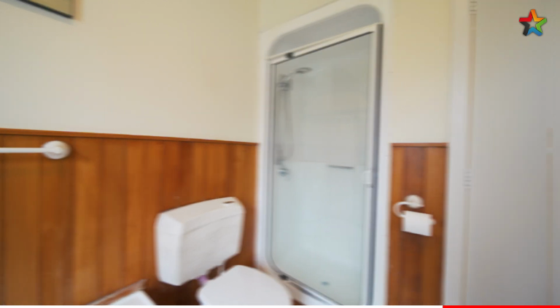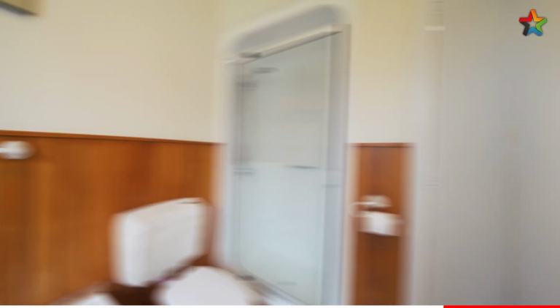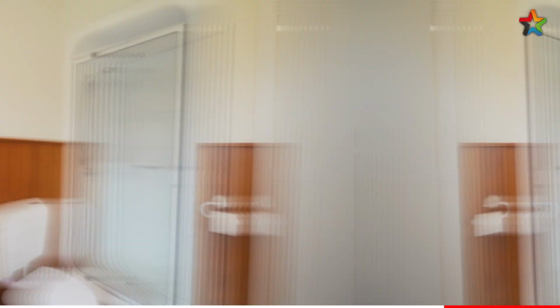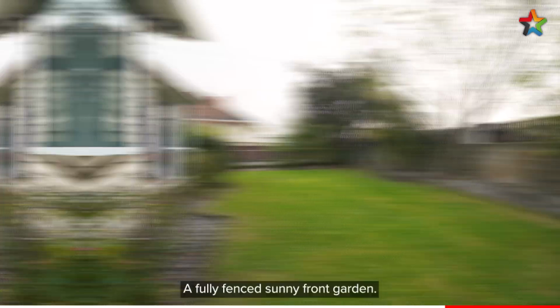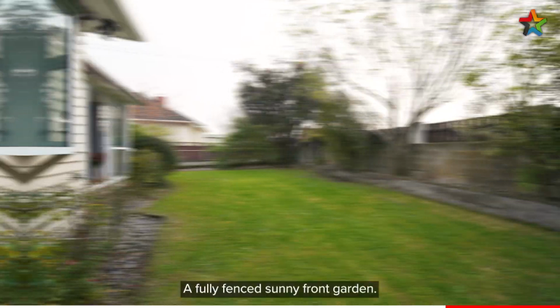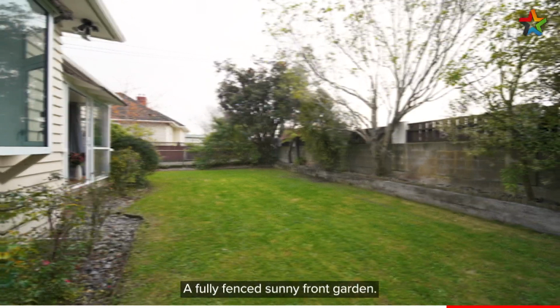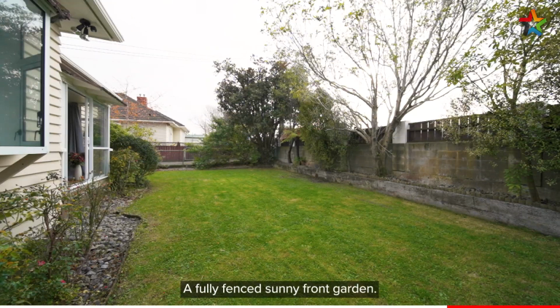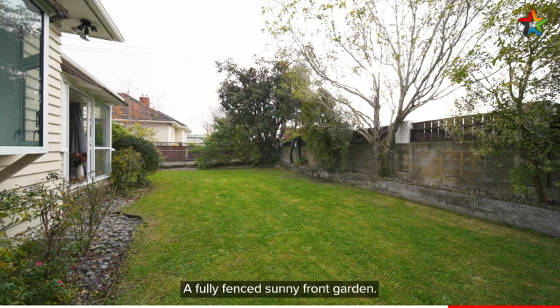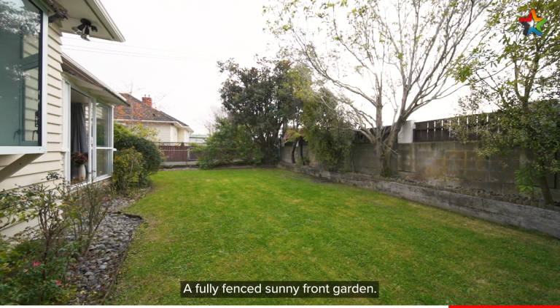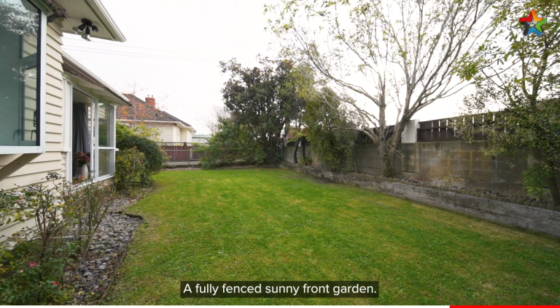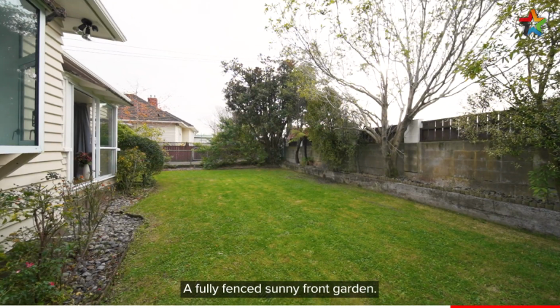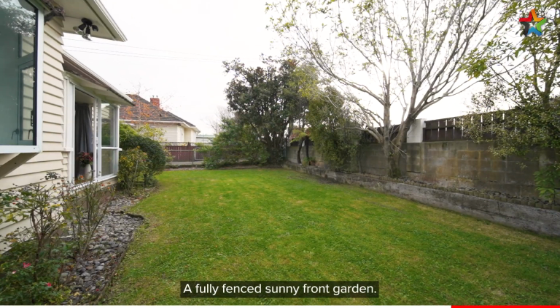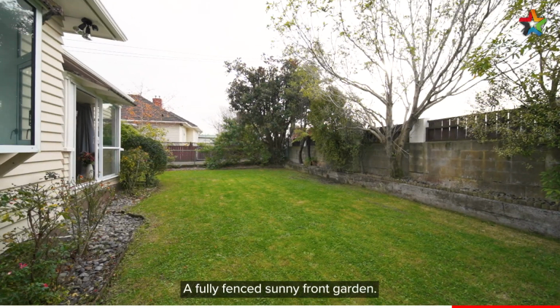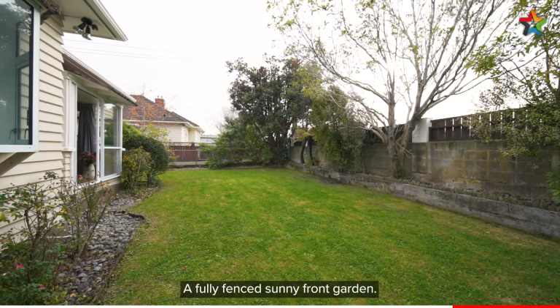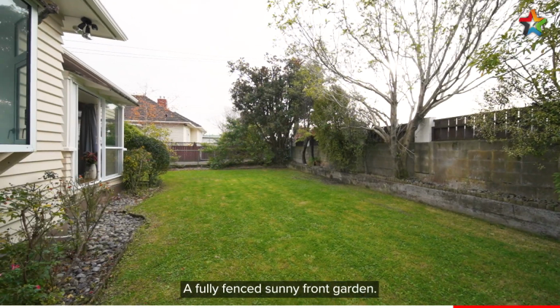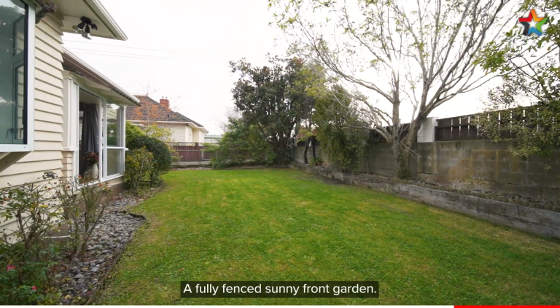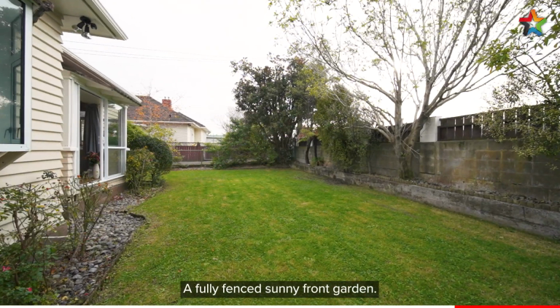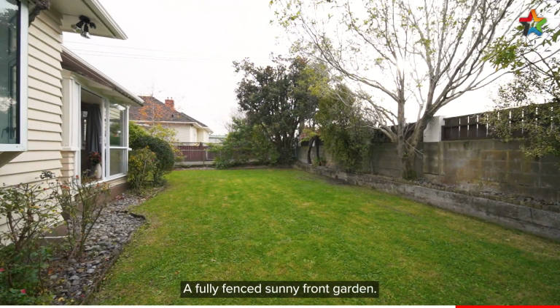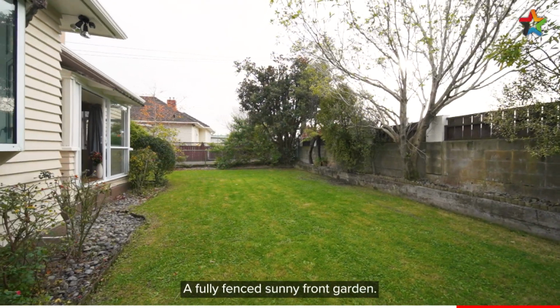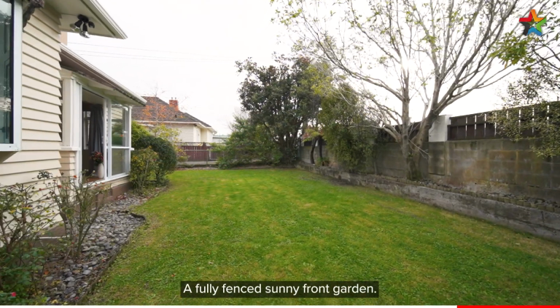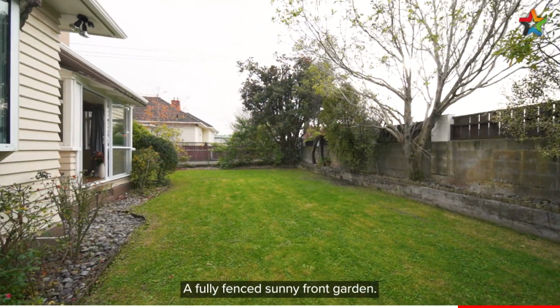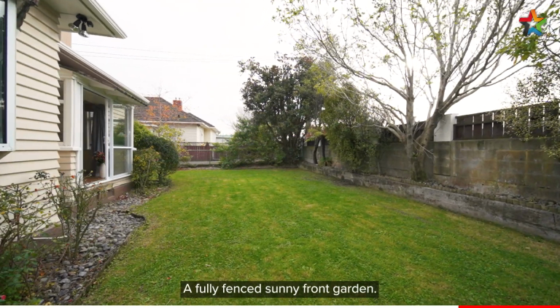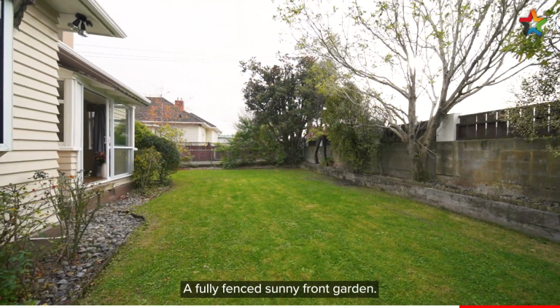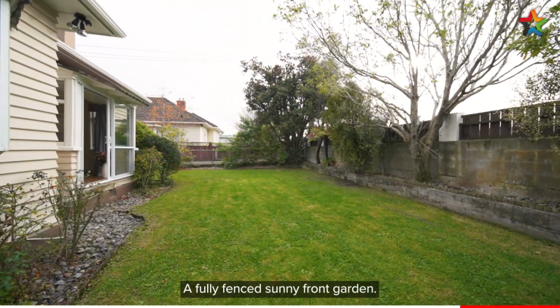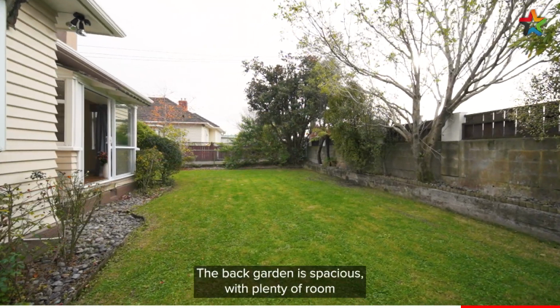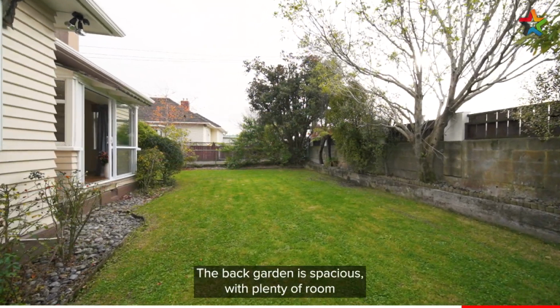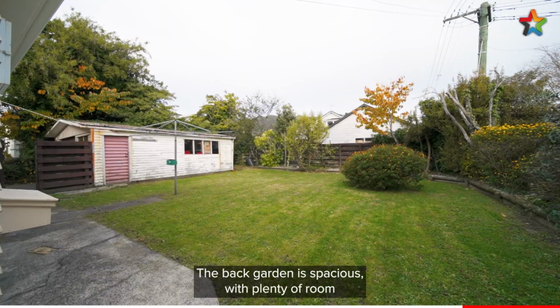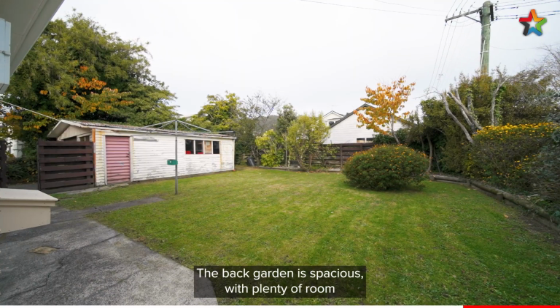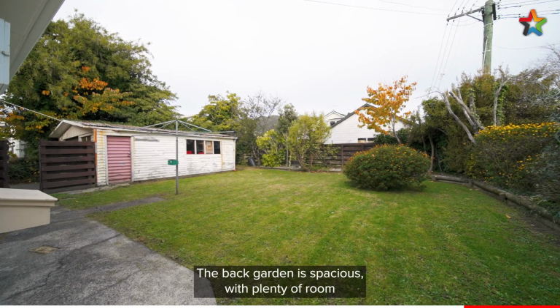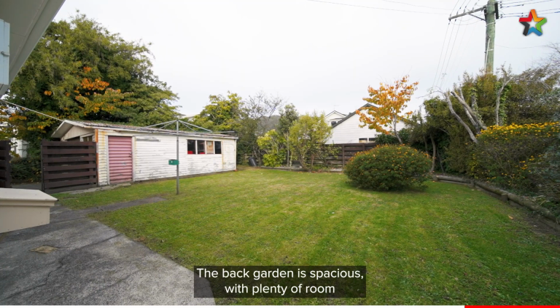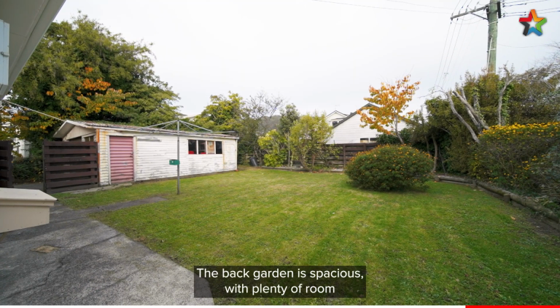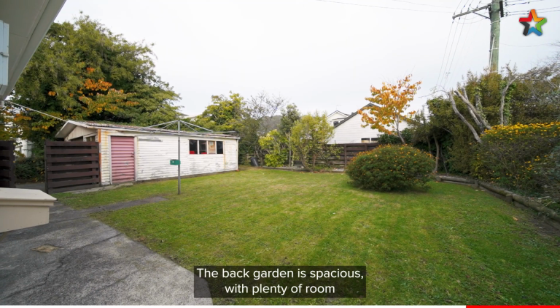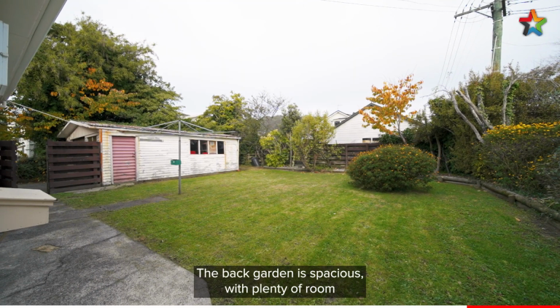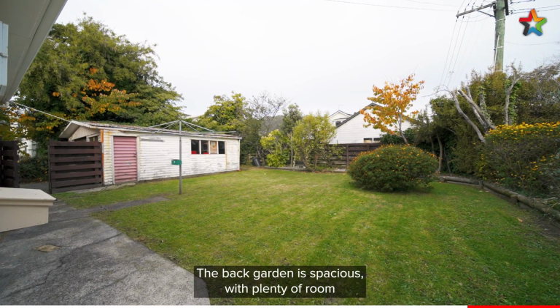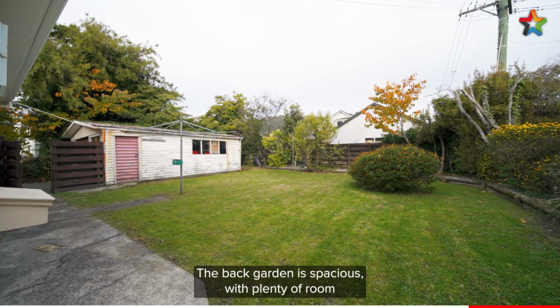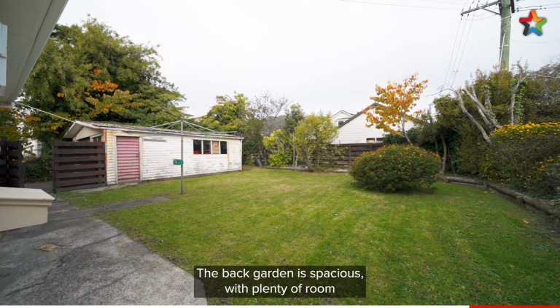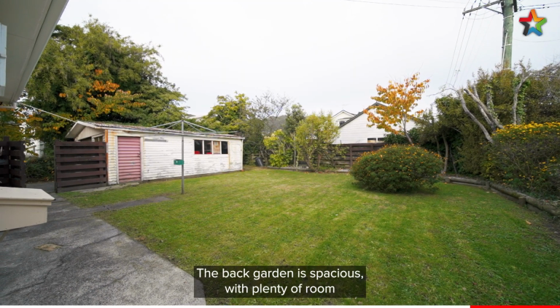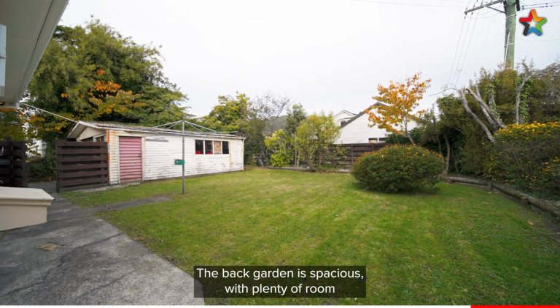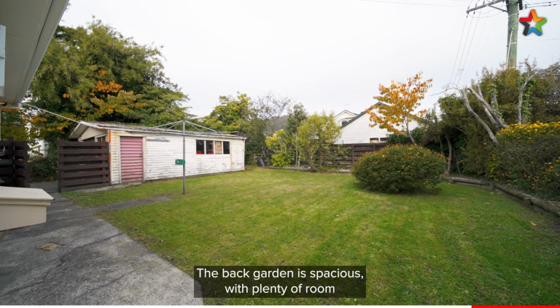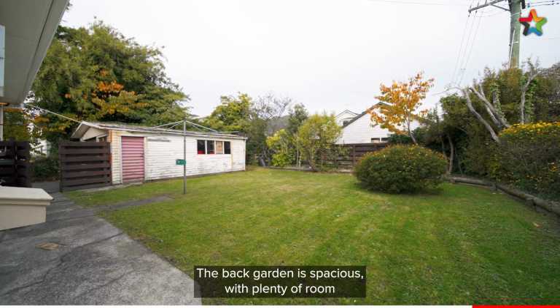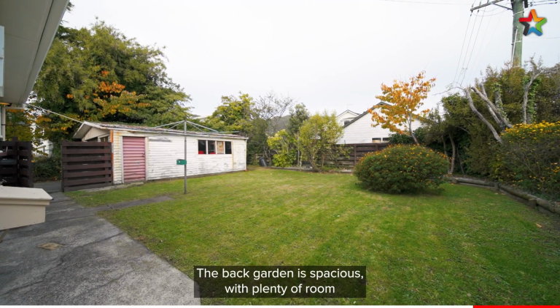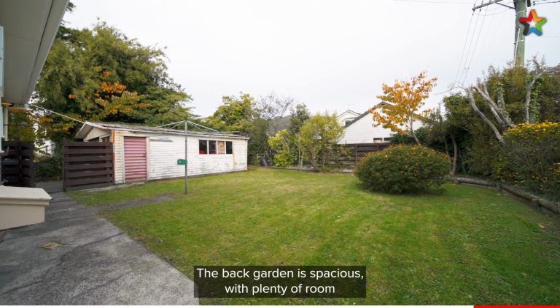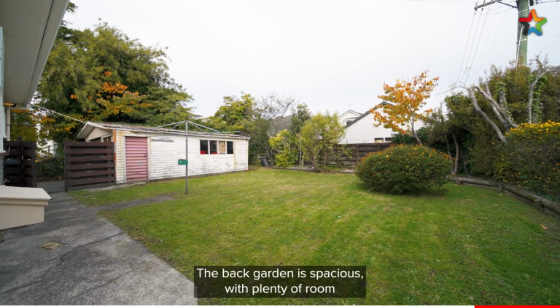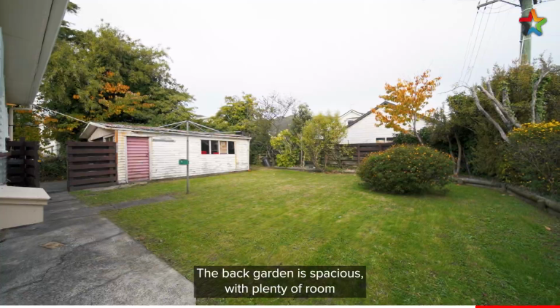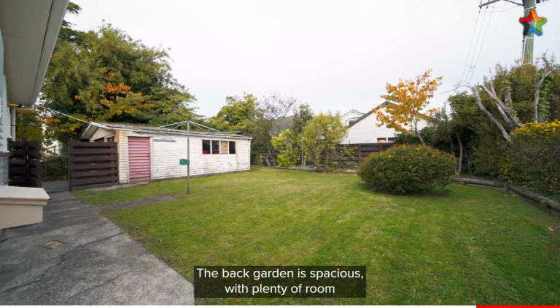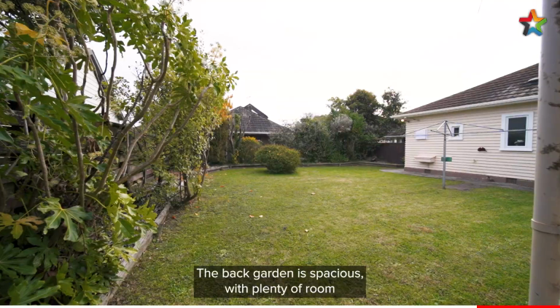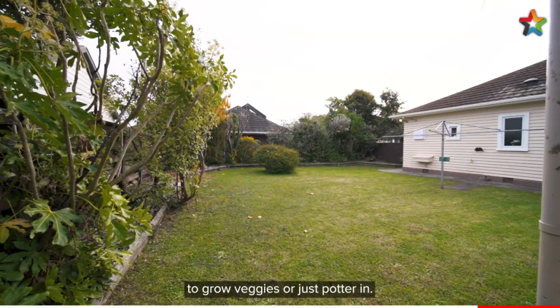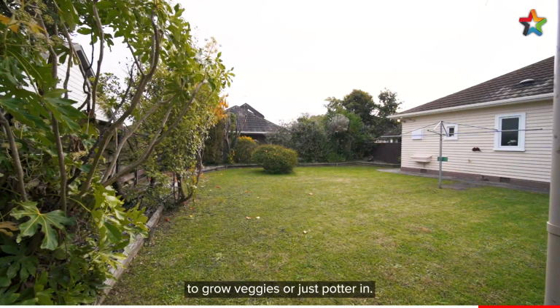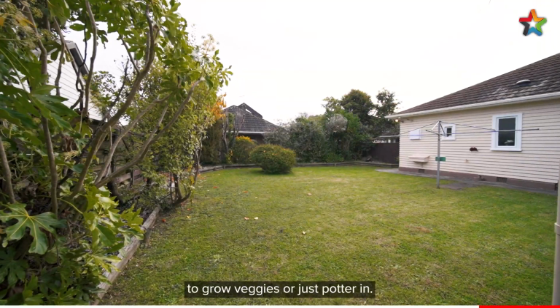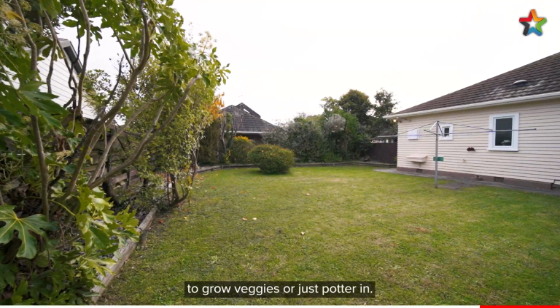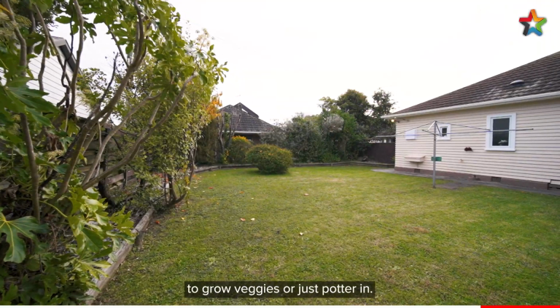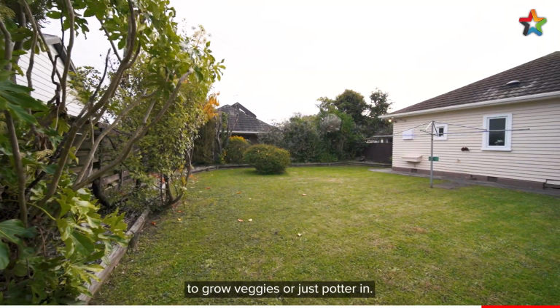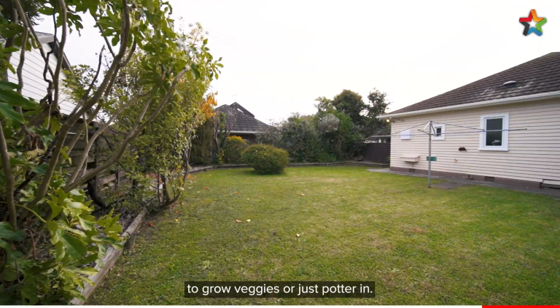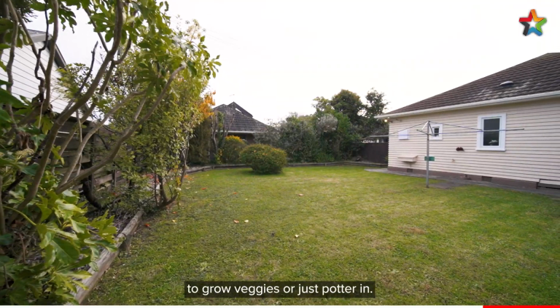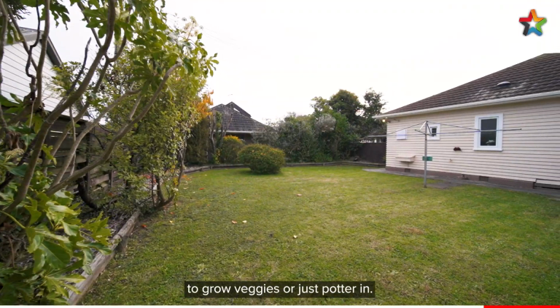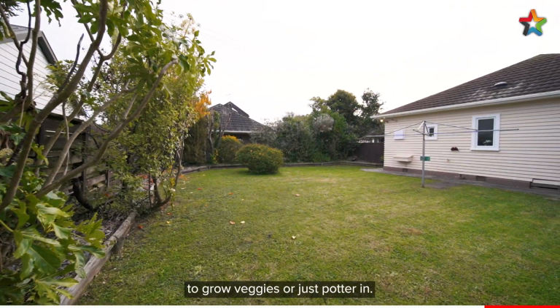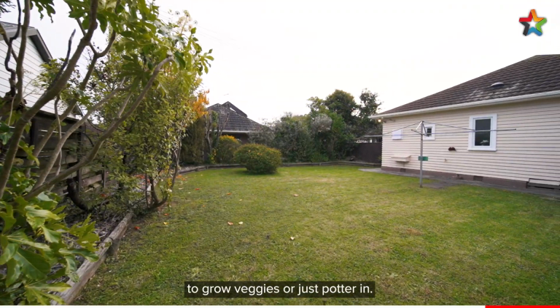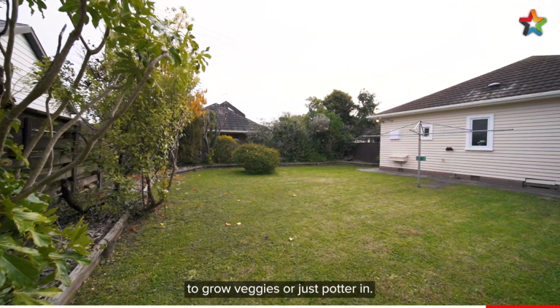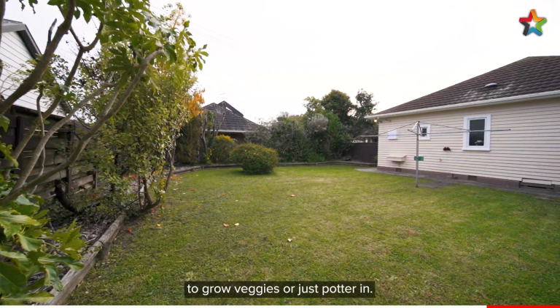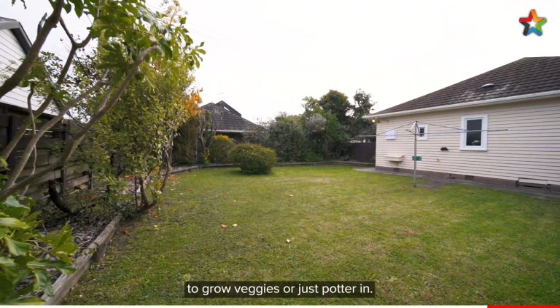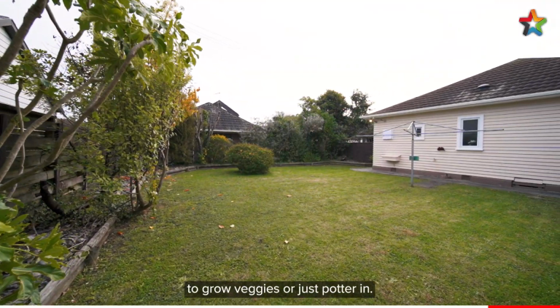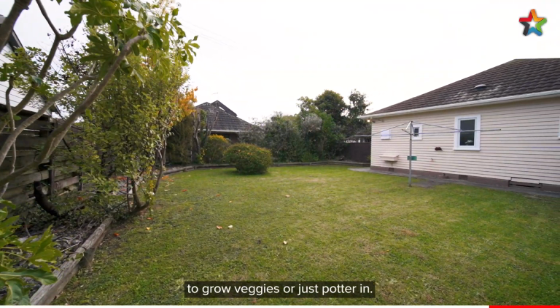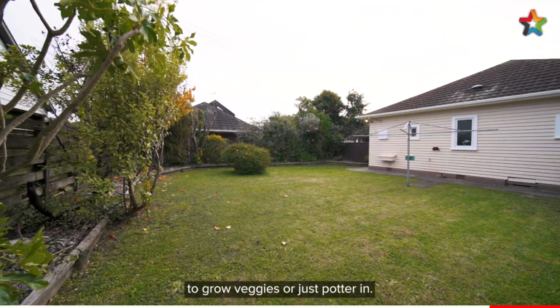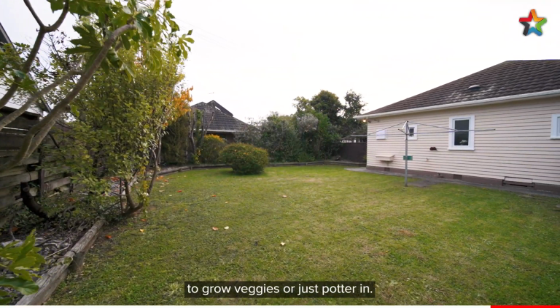A fully fenced sunny front garden, and the back garden is spacious with plenty of room to grow veggies or just potter in.